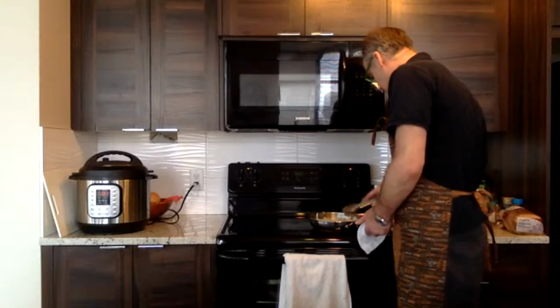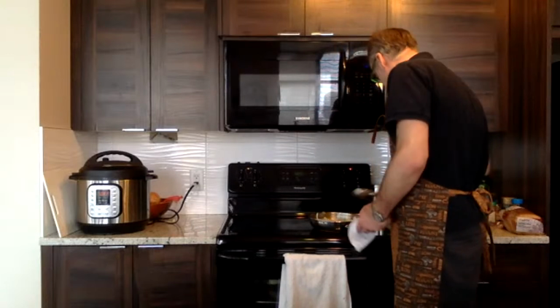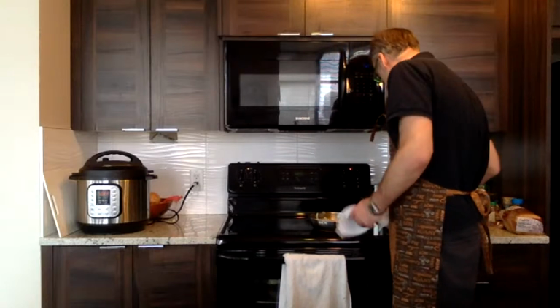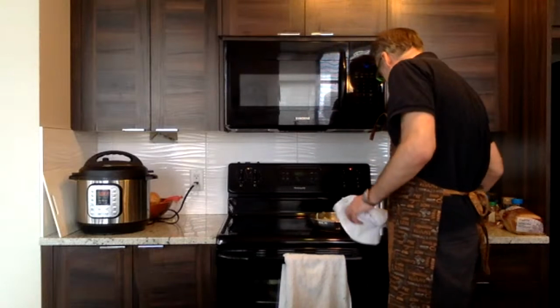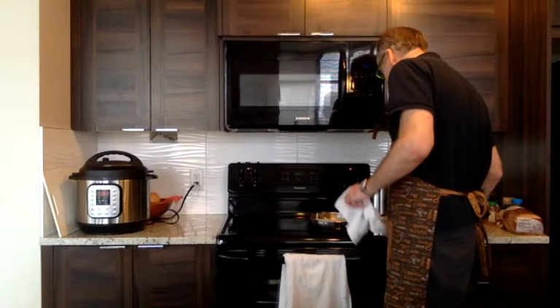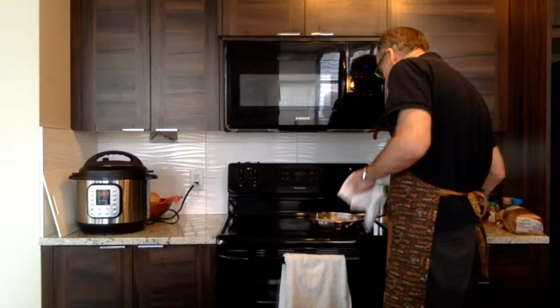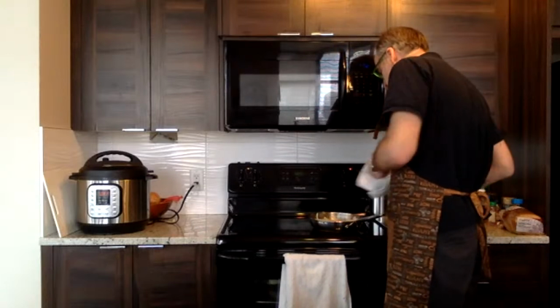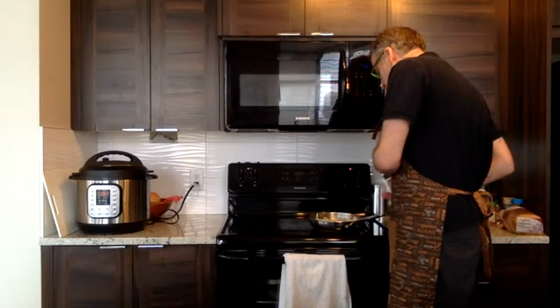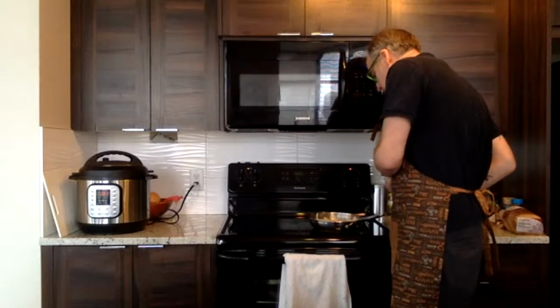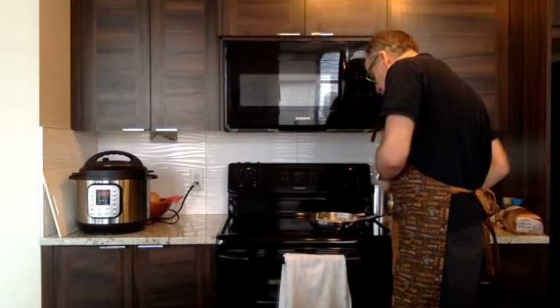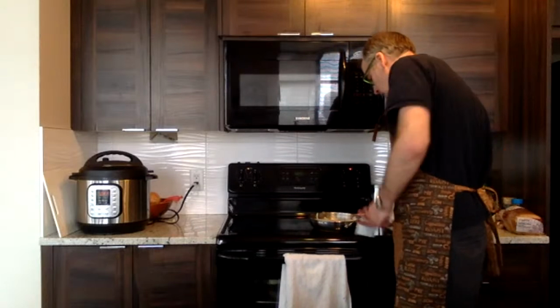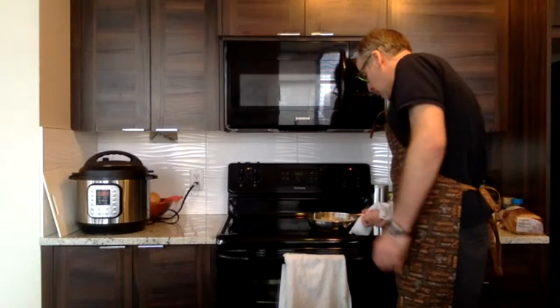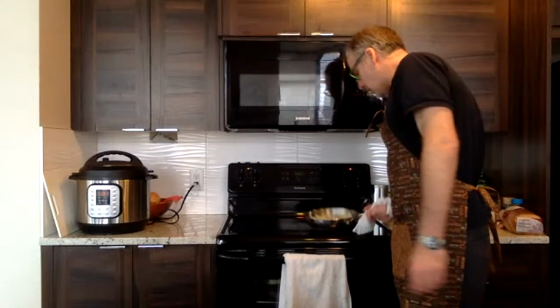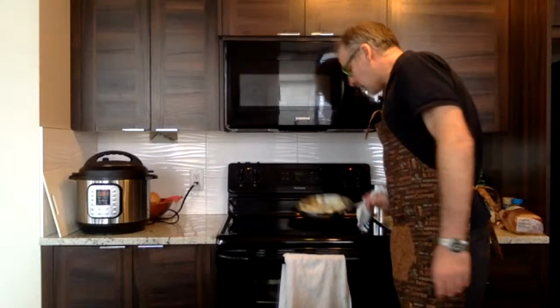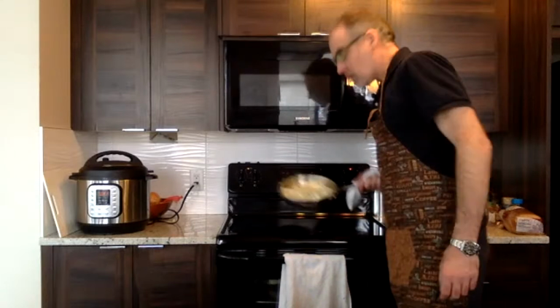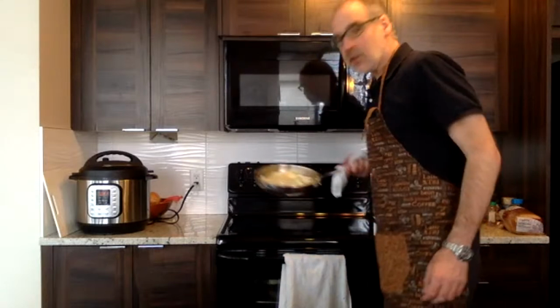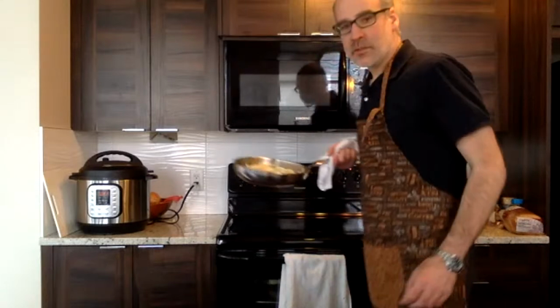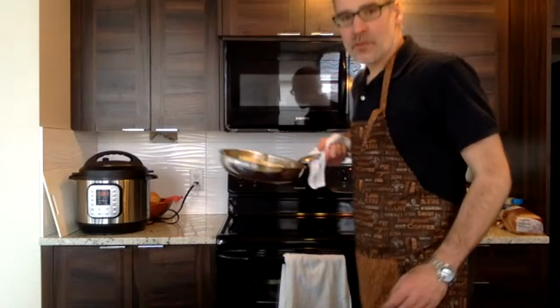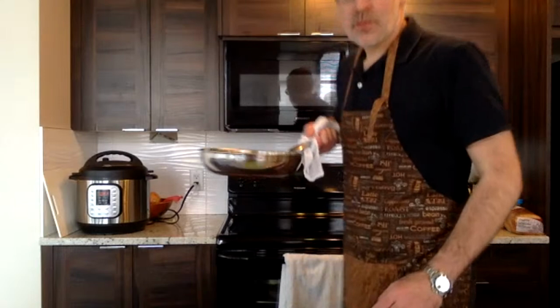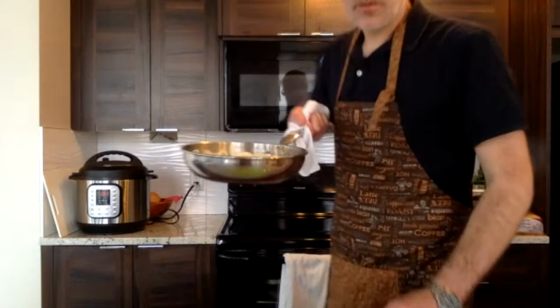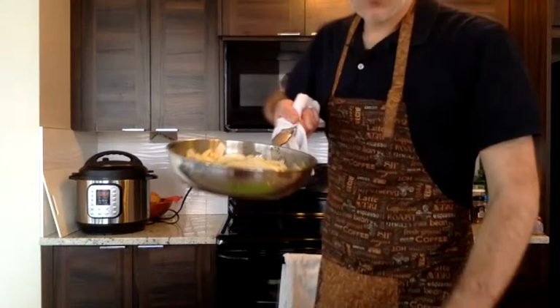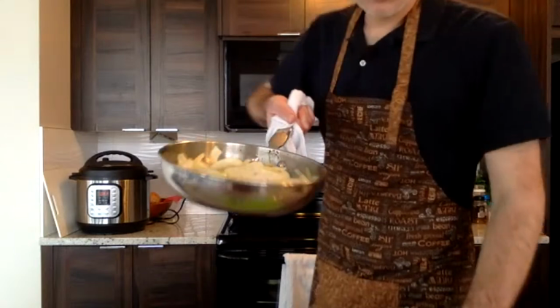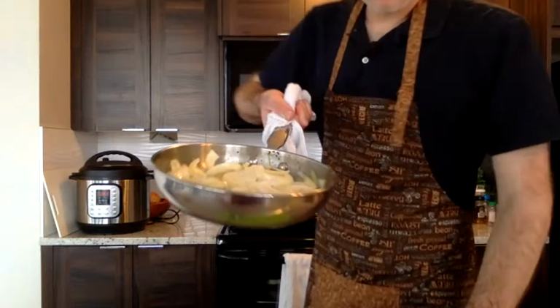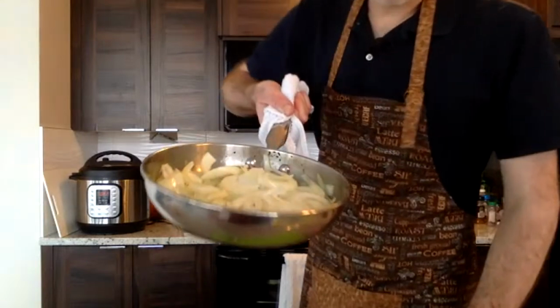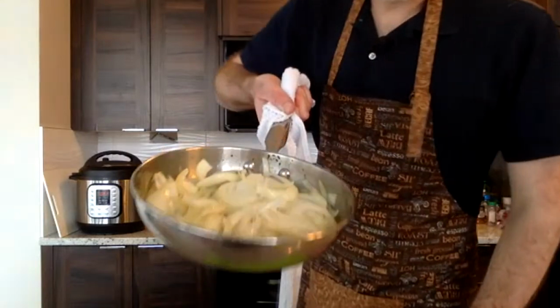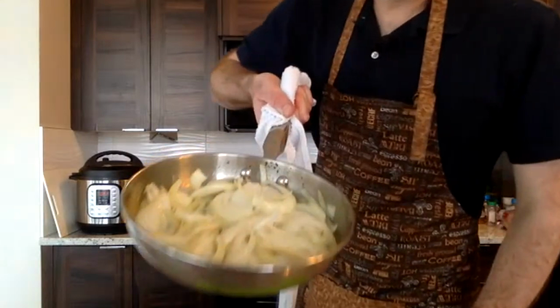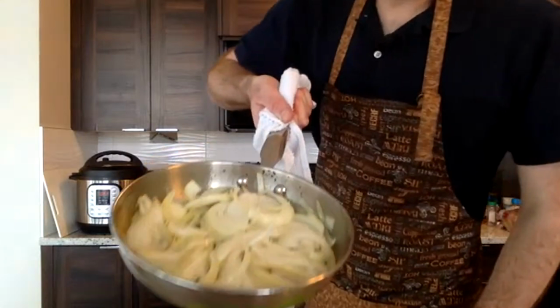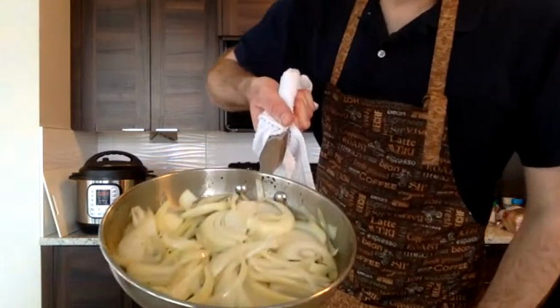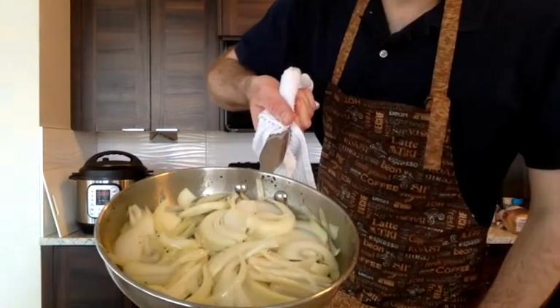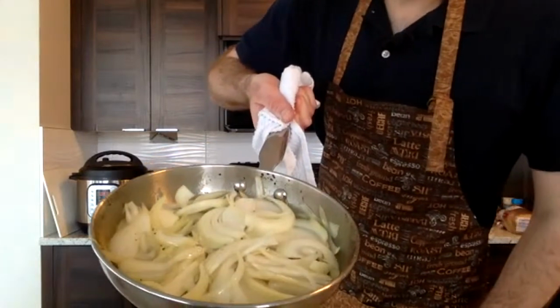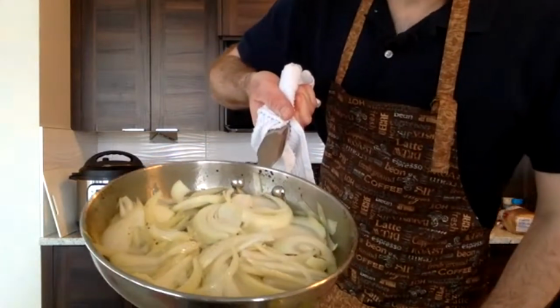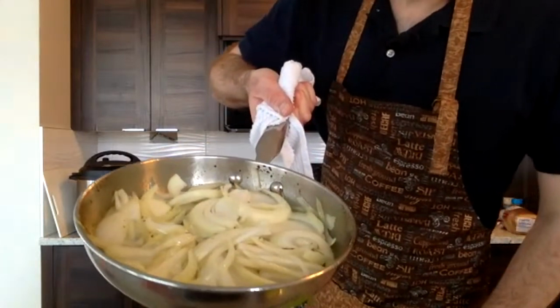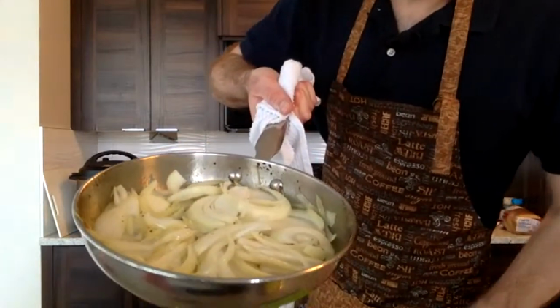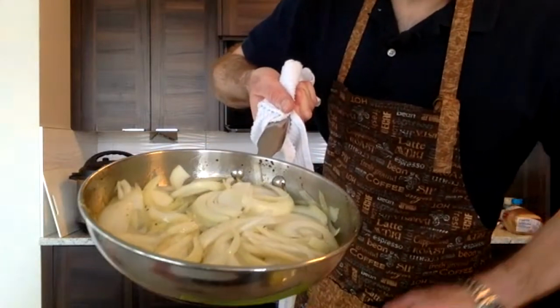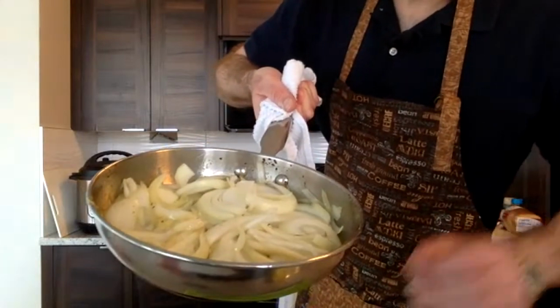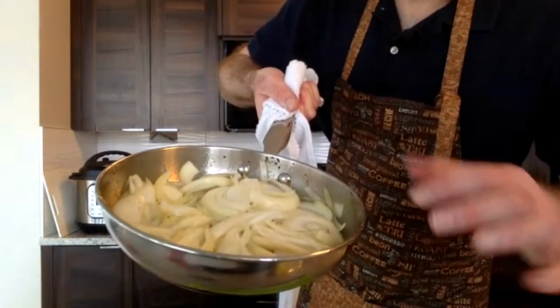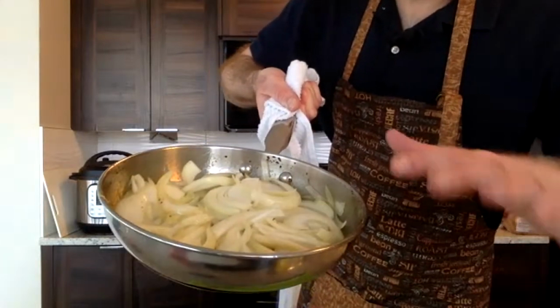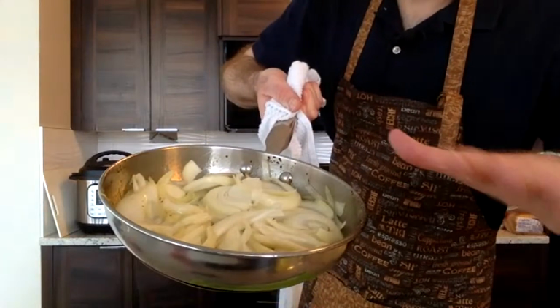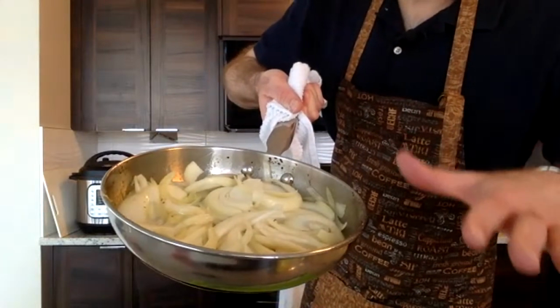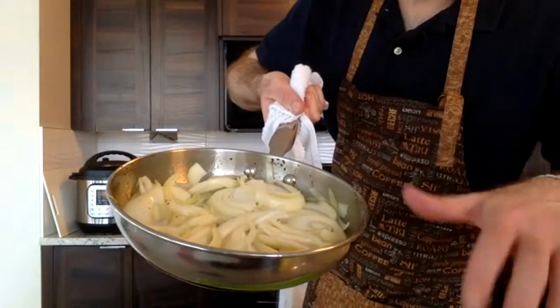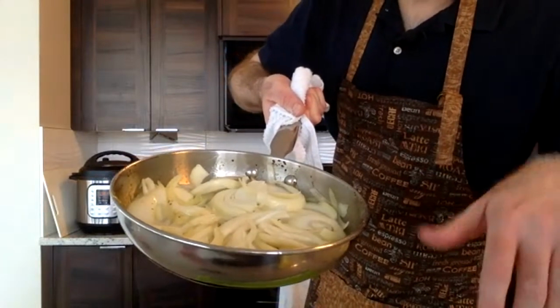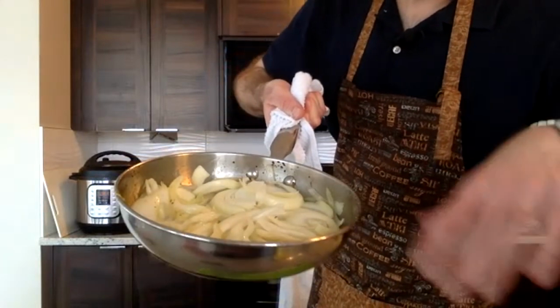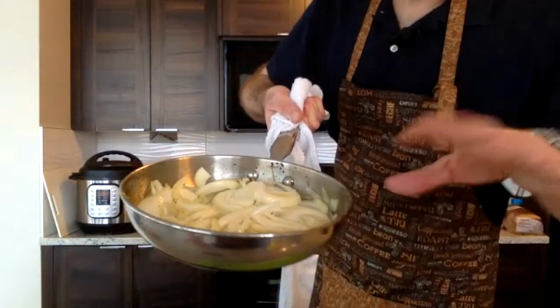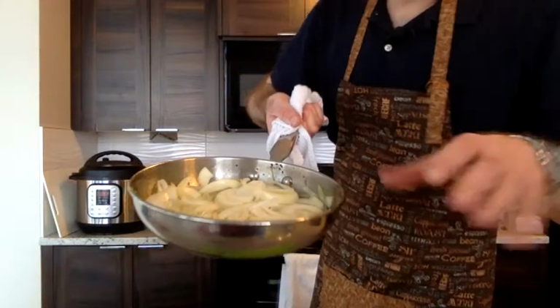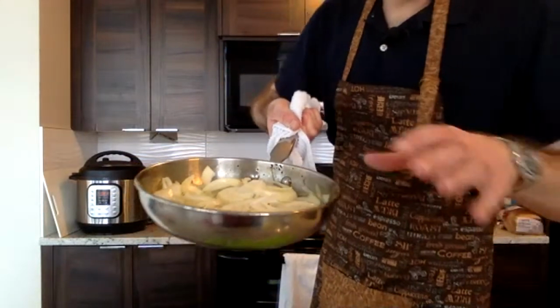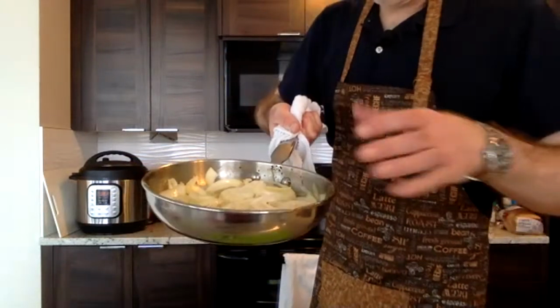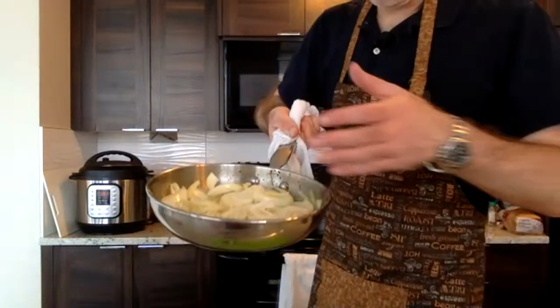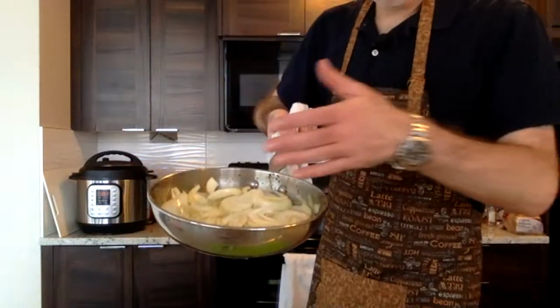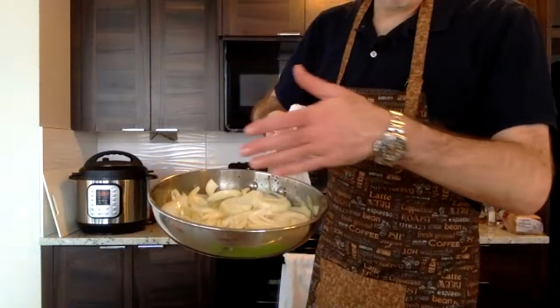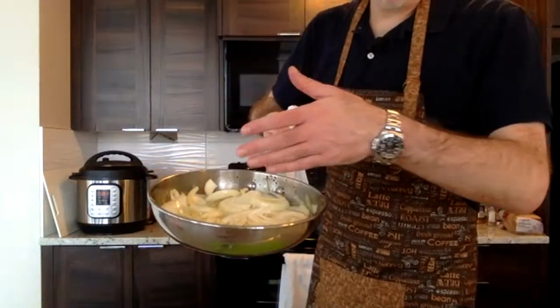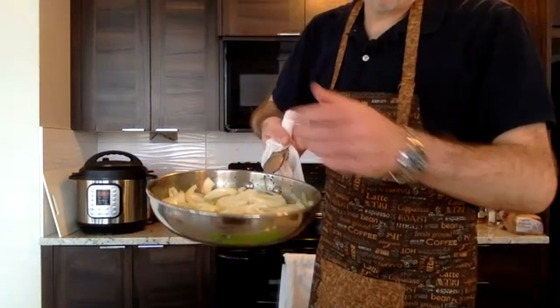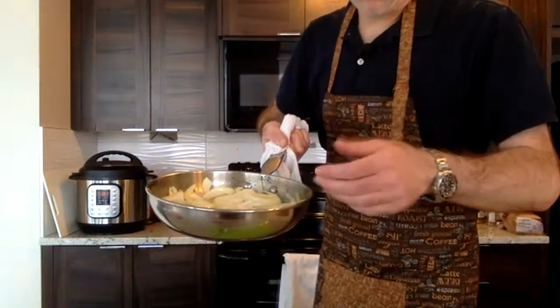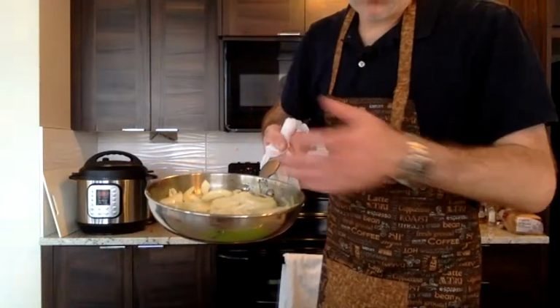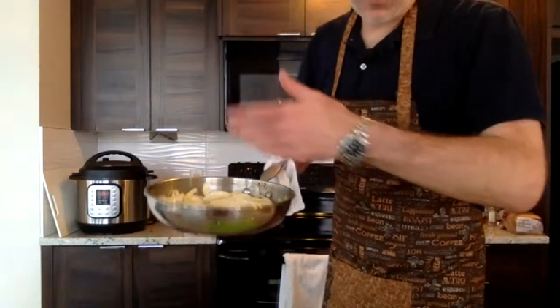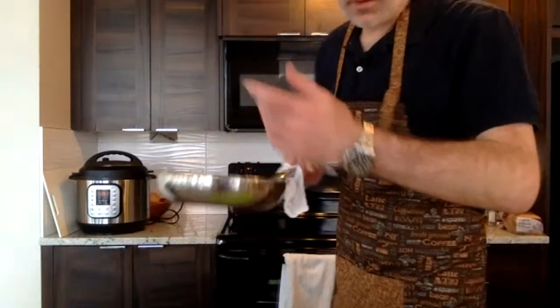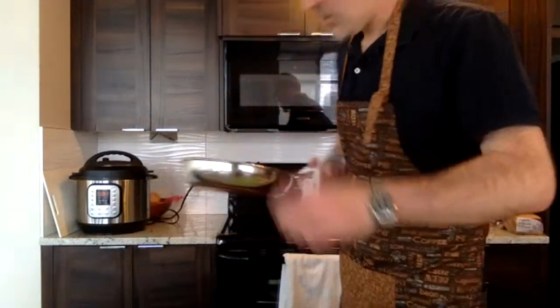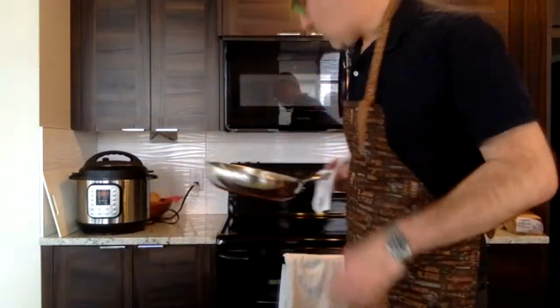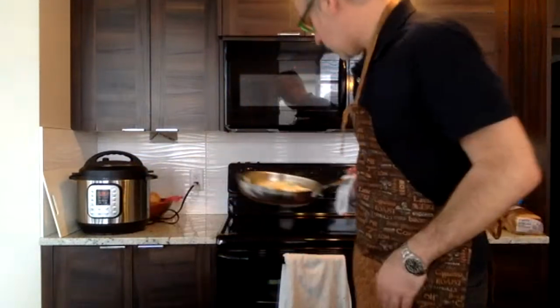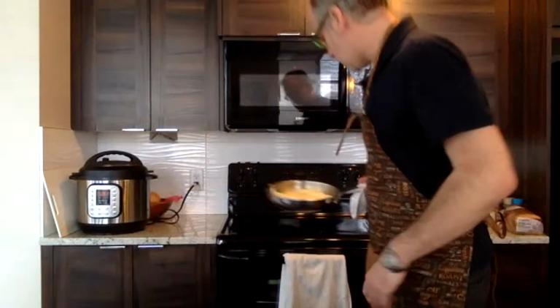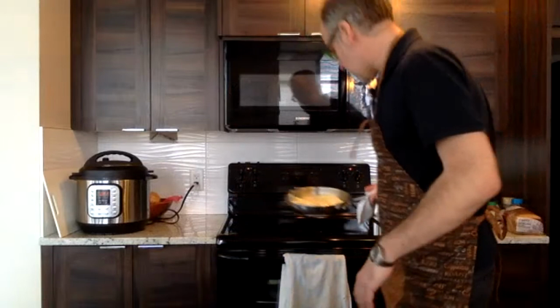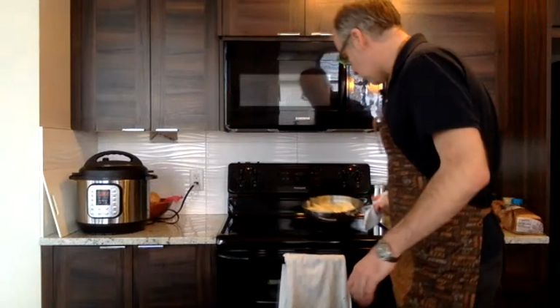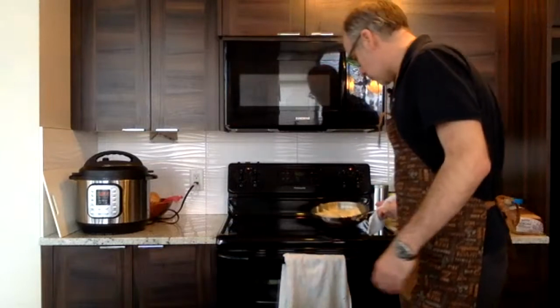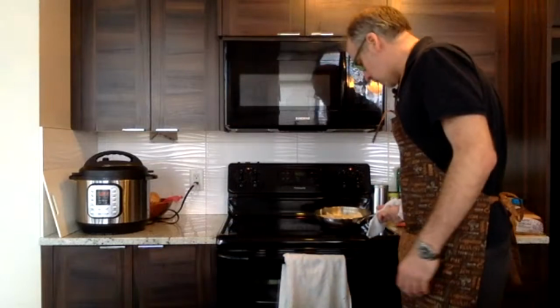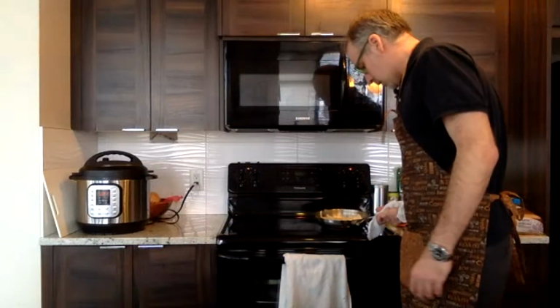With the onions, it looks like a lot right now but once they're all done it'll be about a third of what's there.